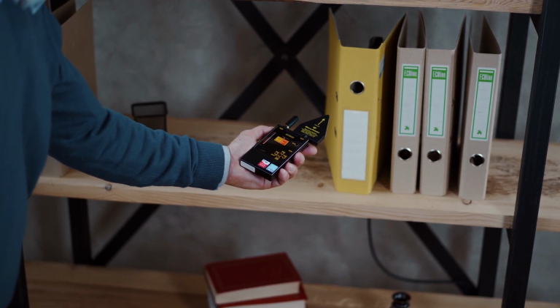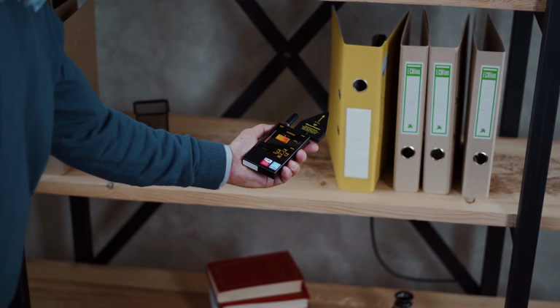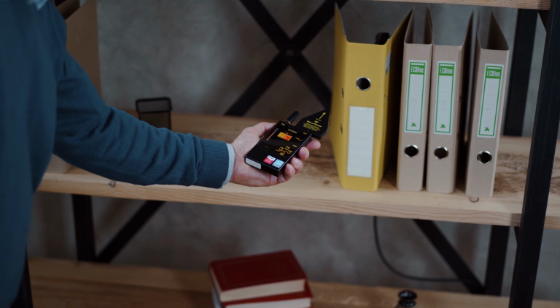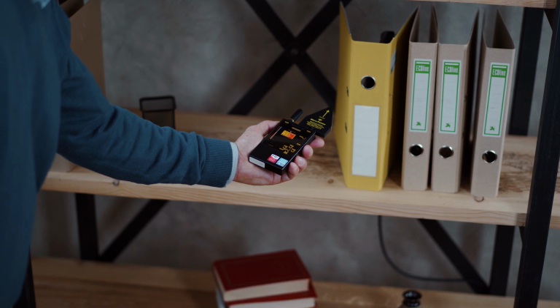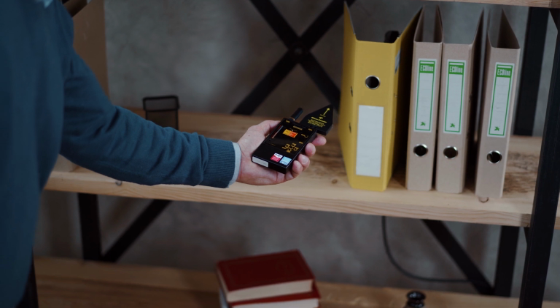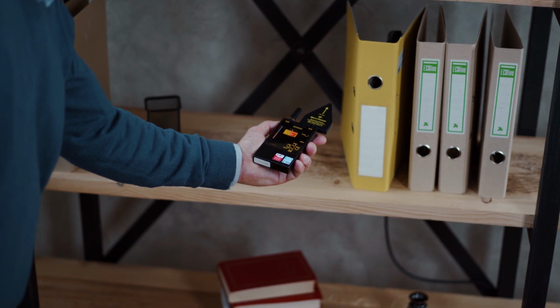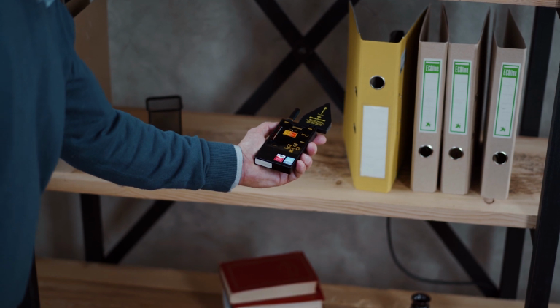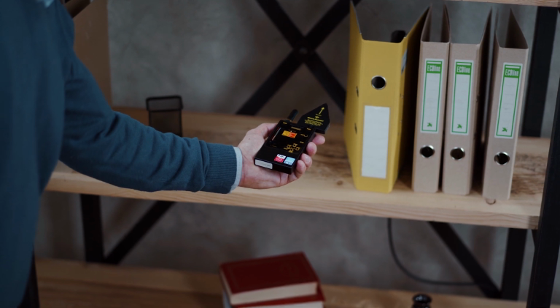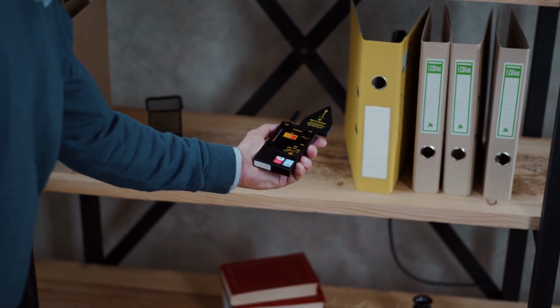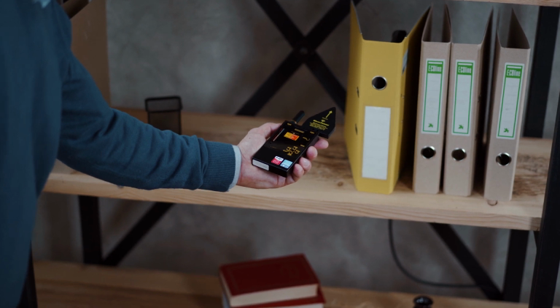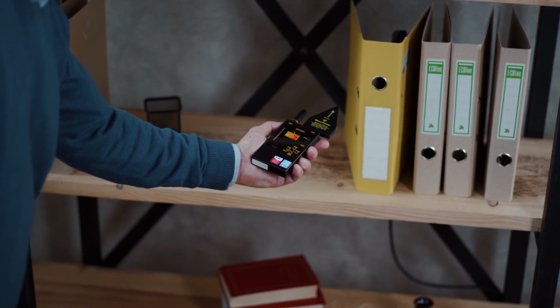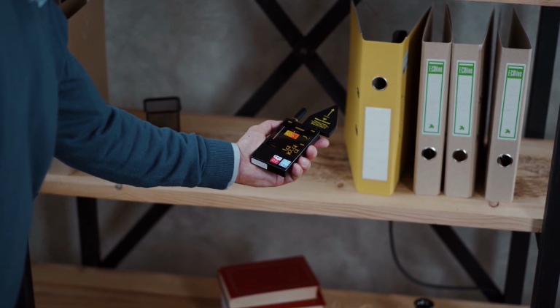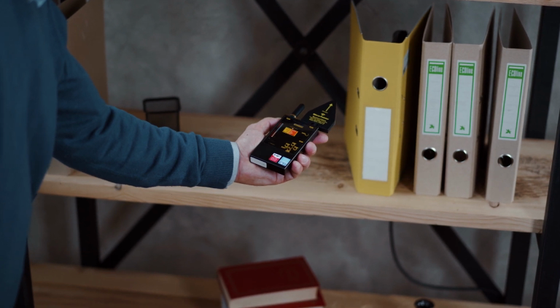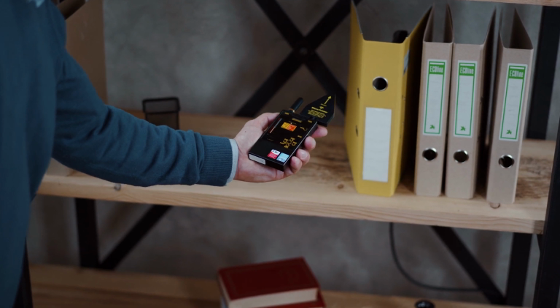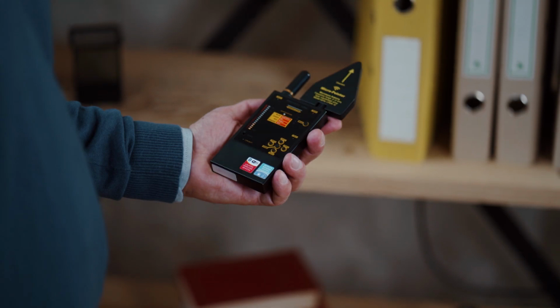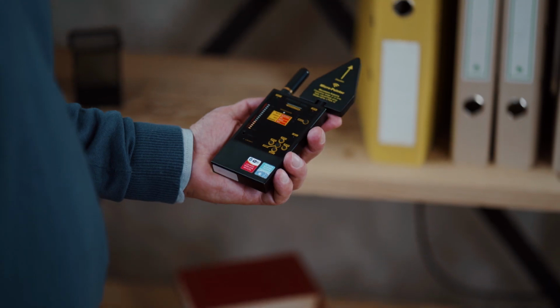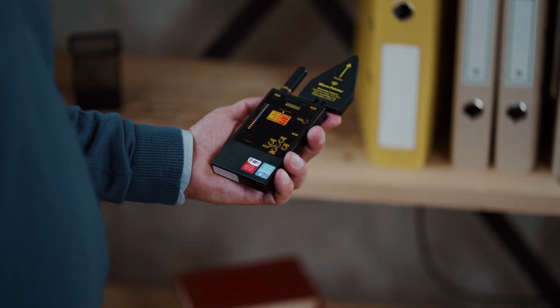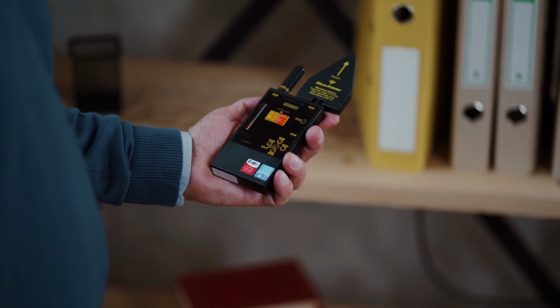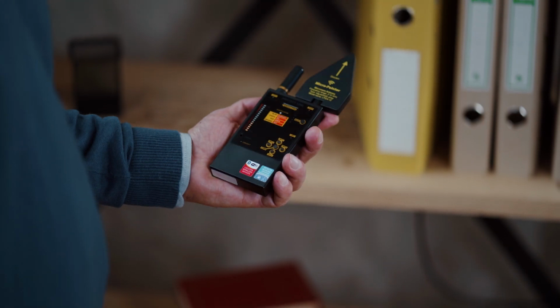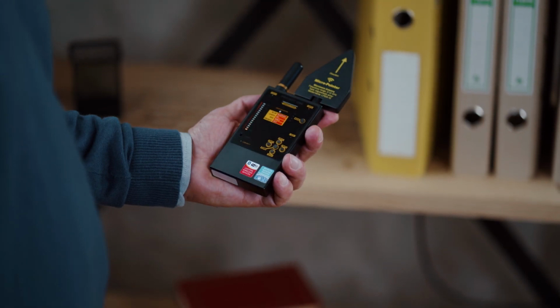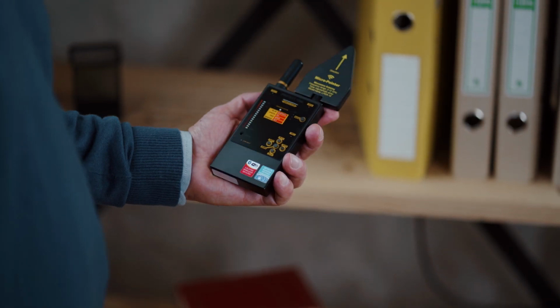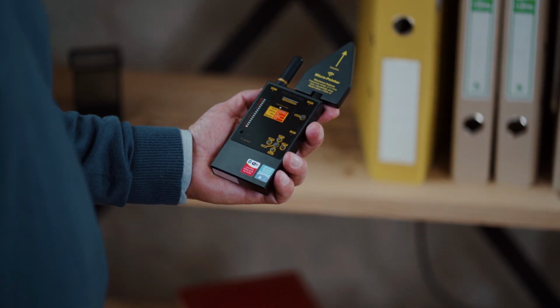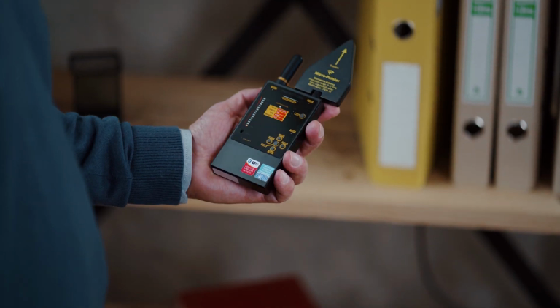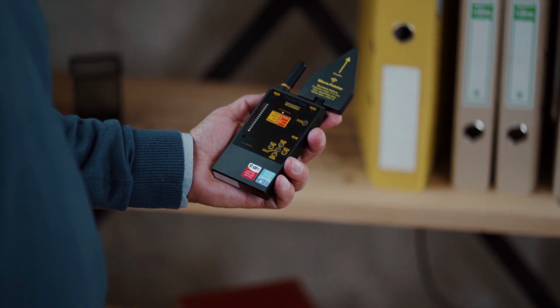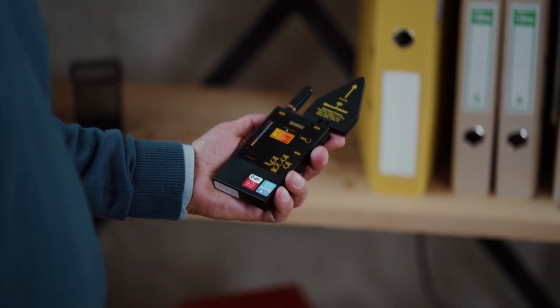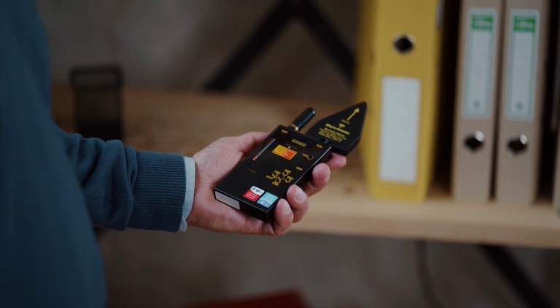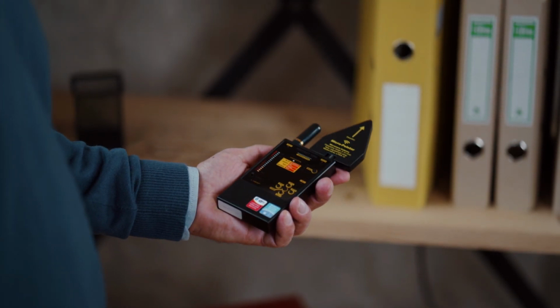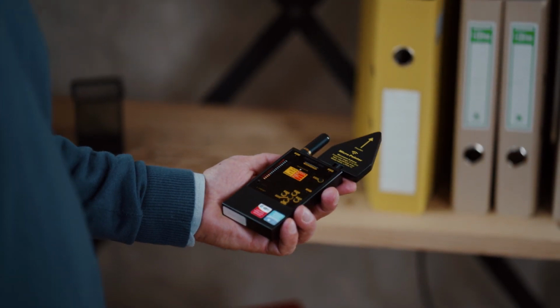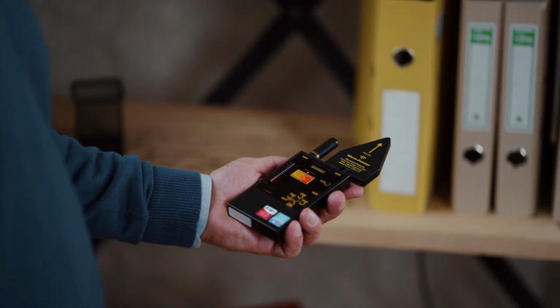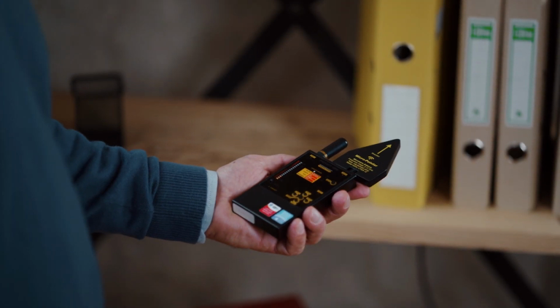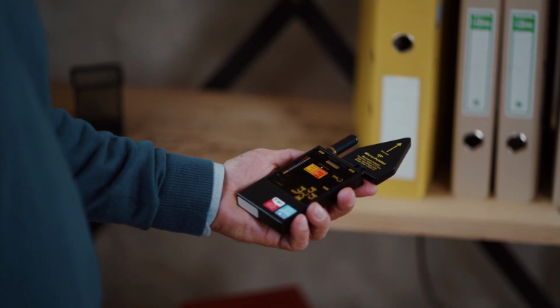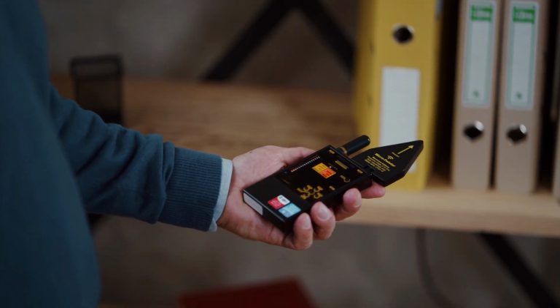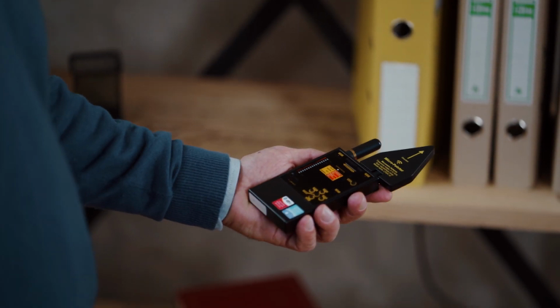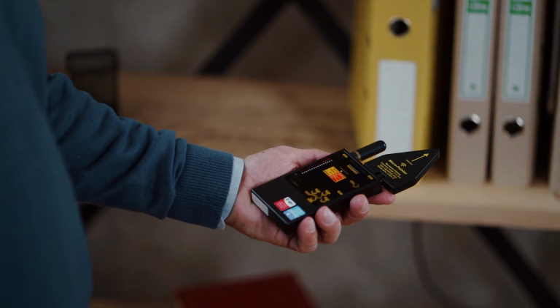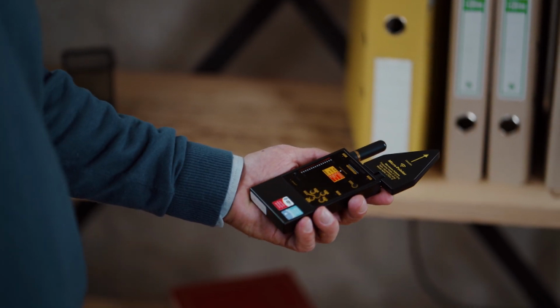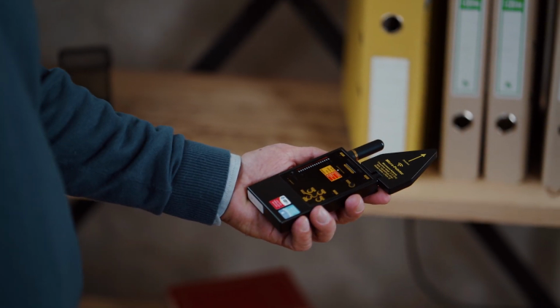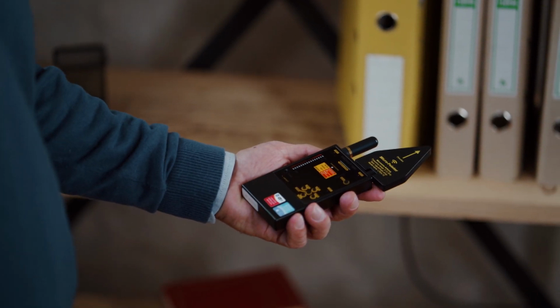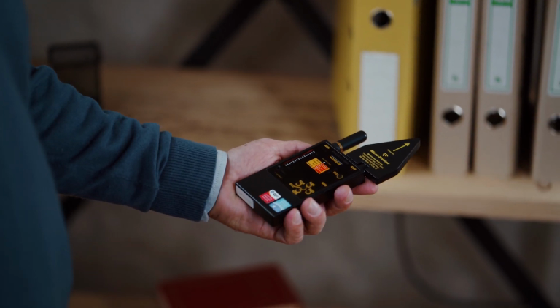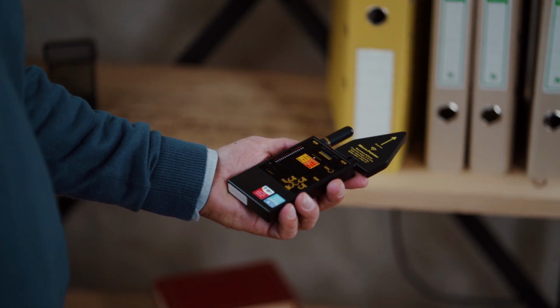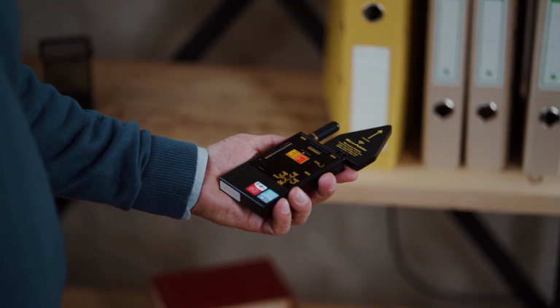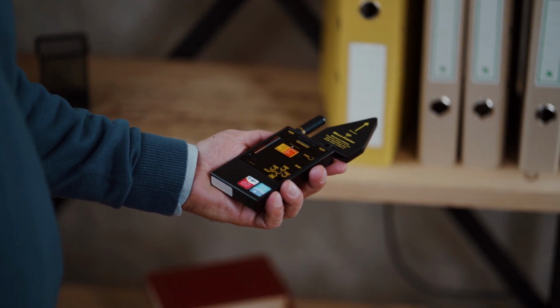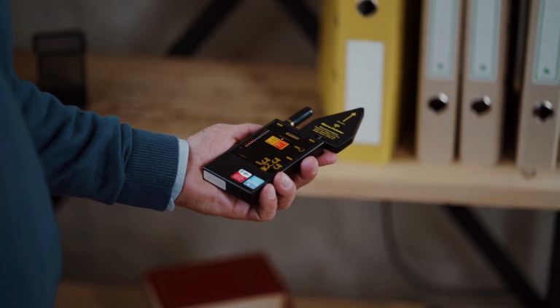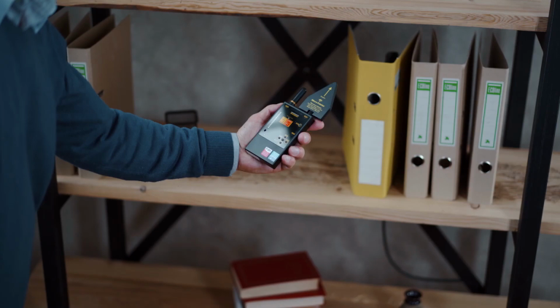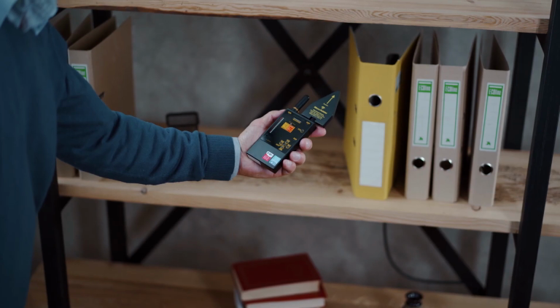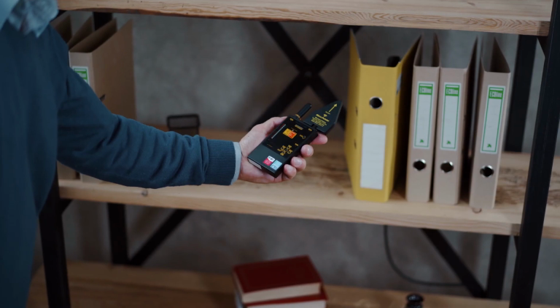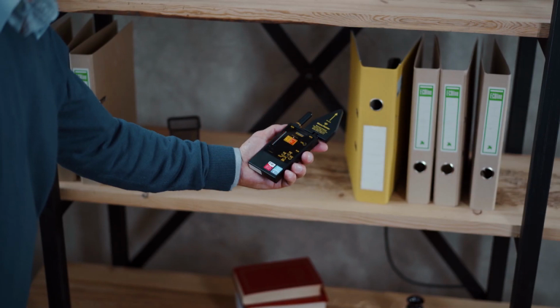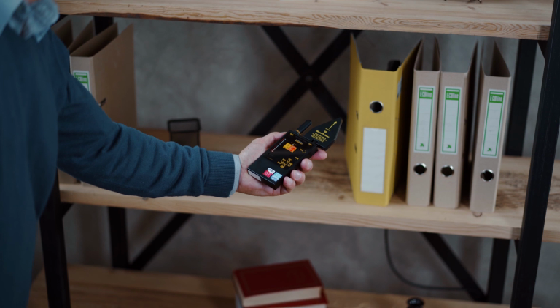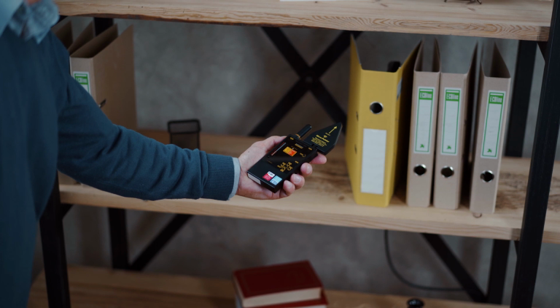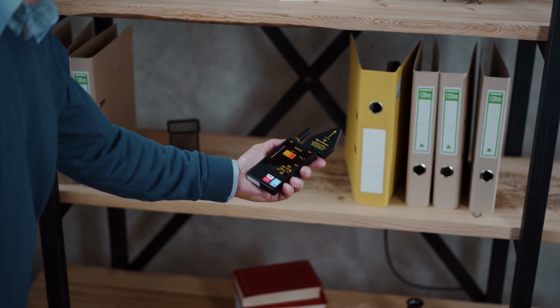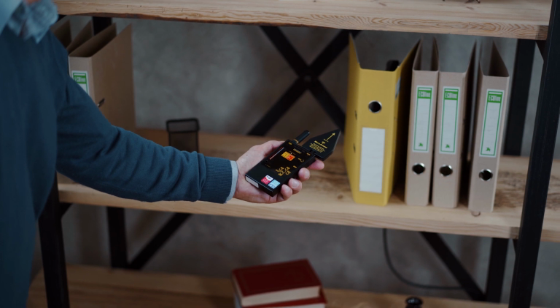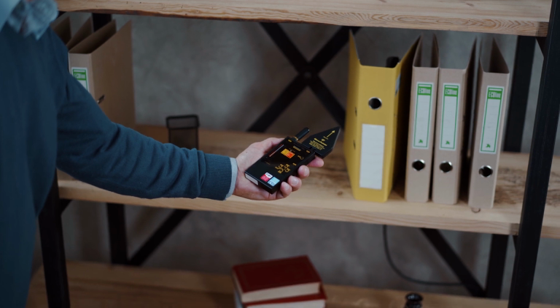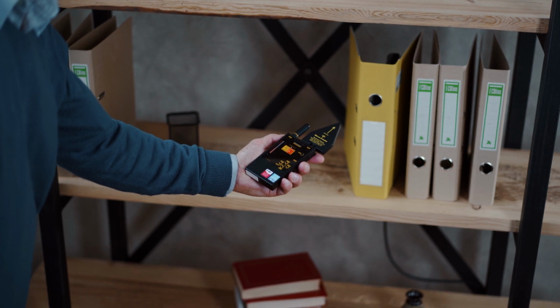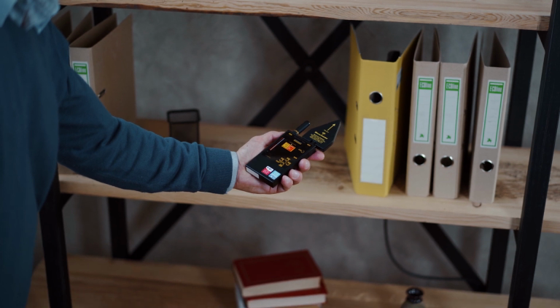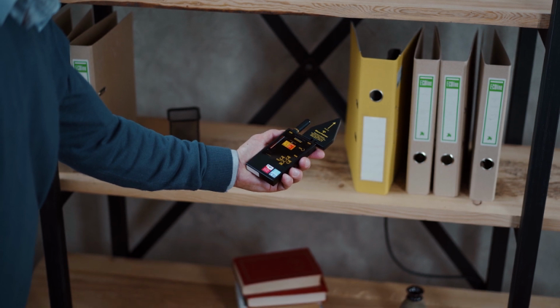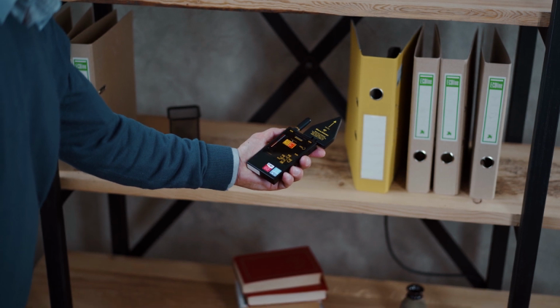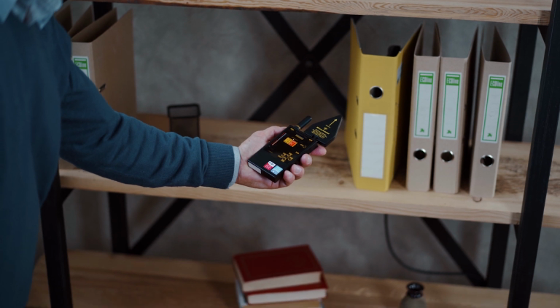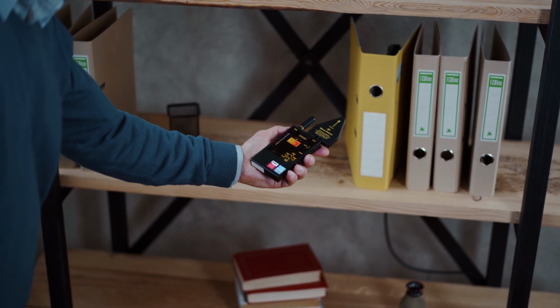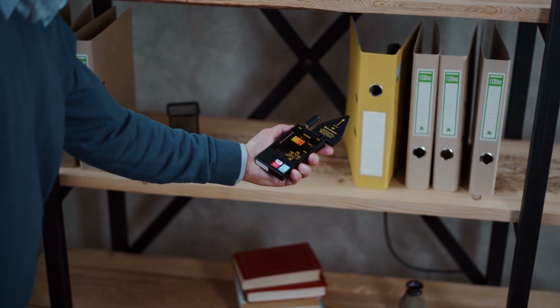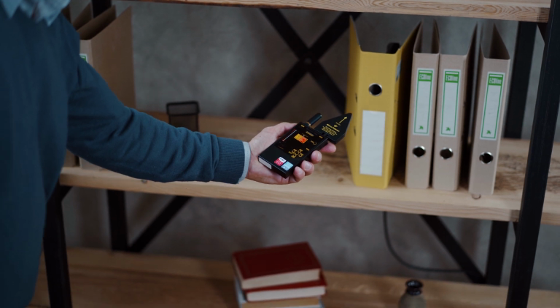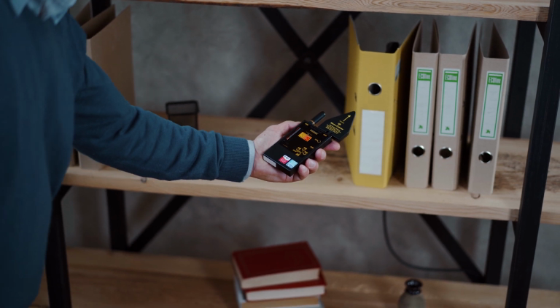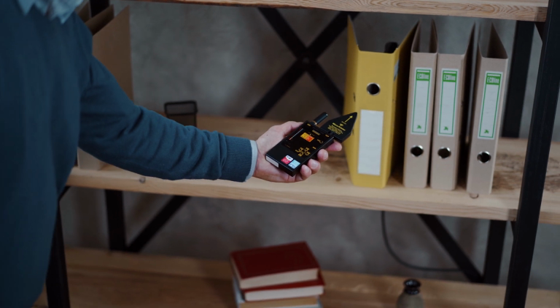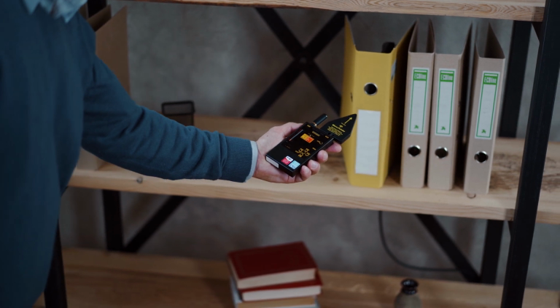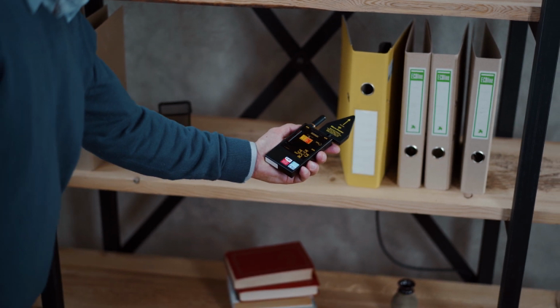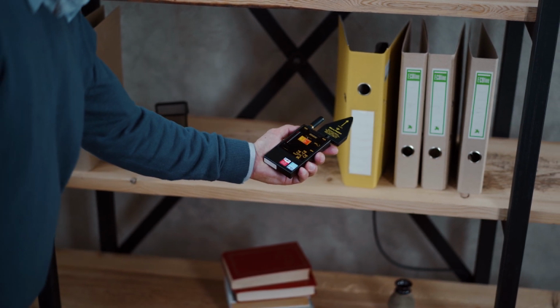Therefore, scan slower while moving the detector in different directions — left, right, up, down — at a number of points in the room.